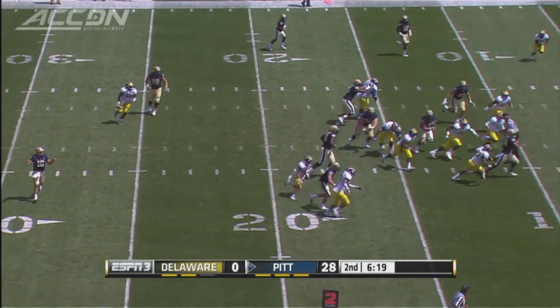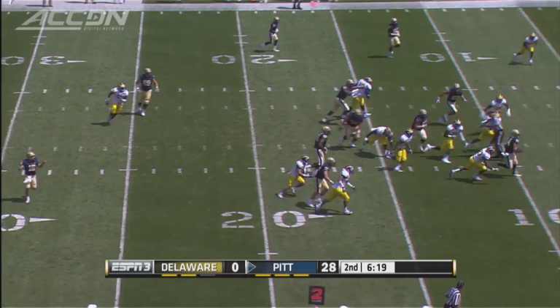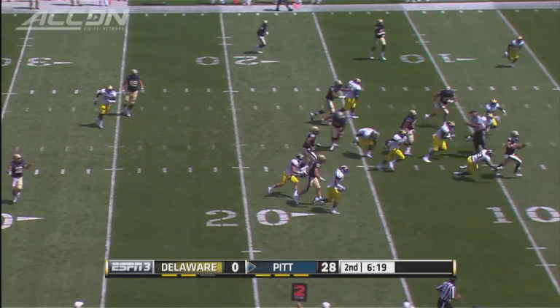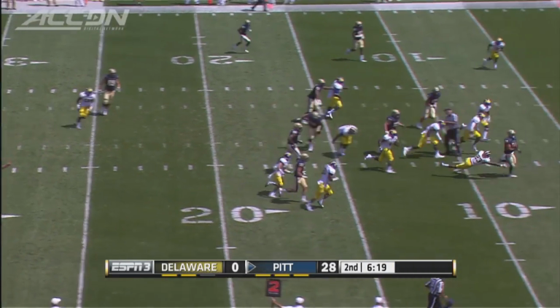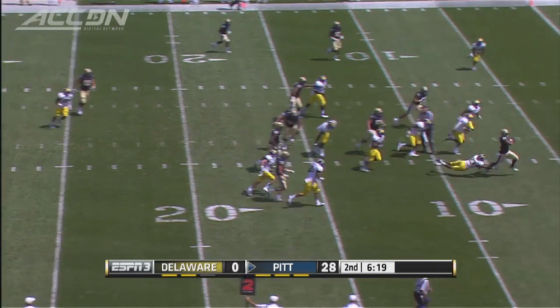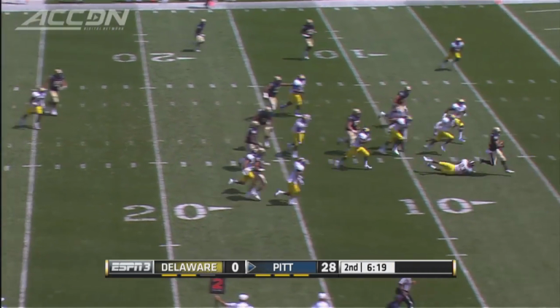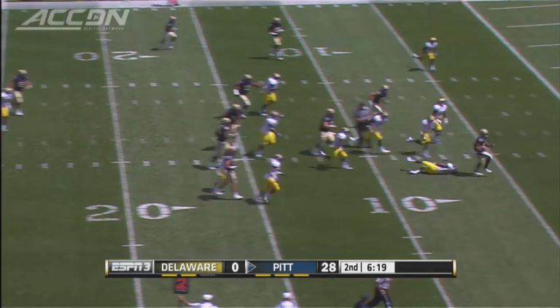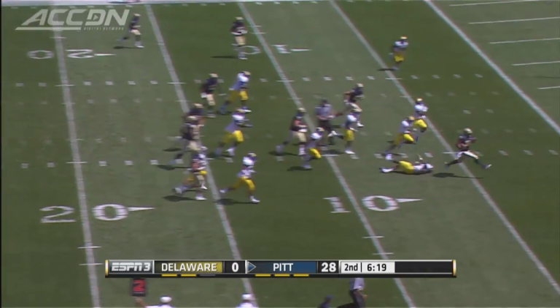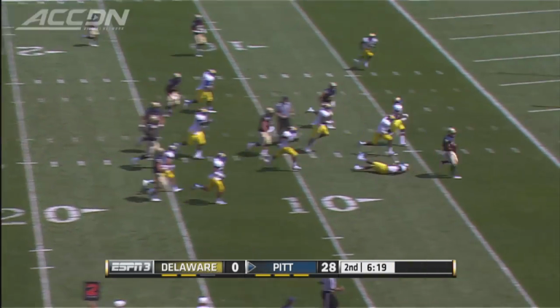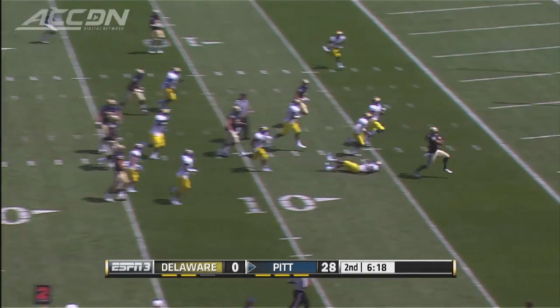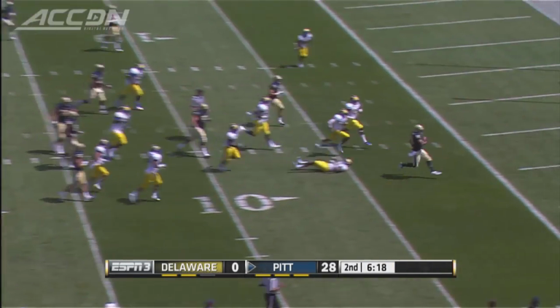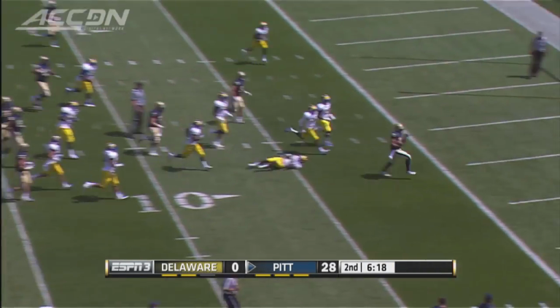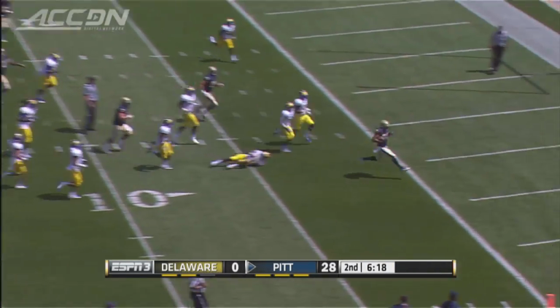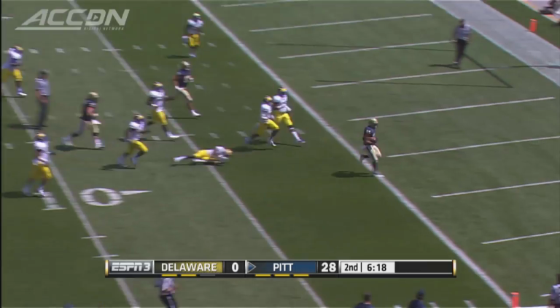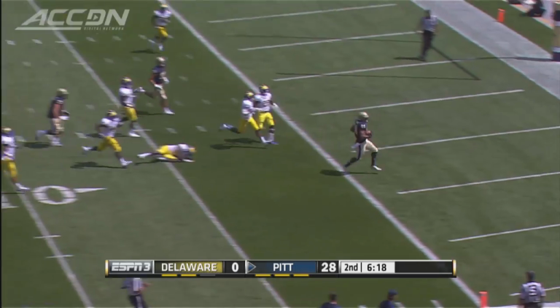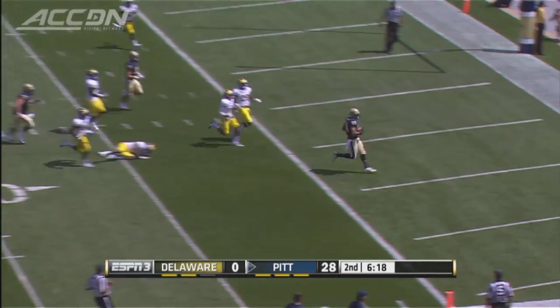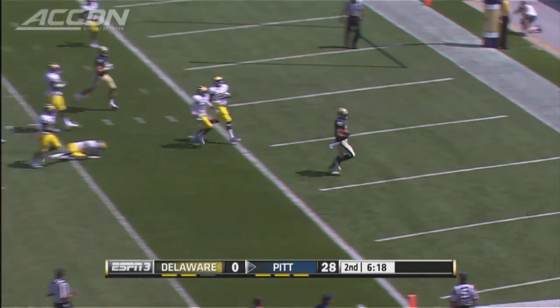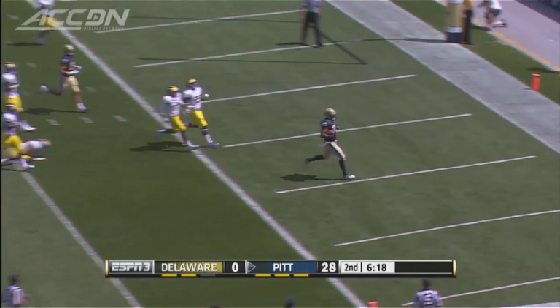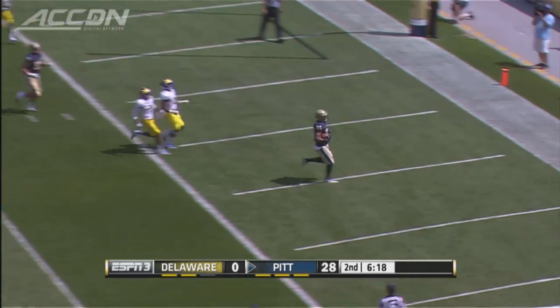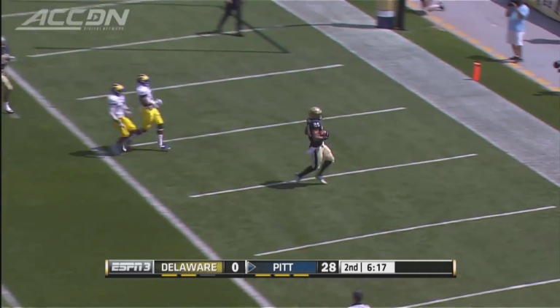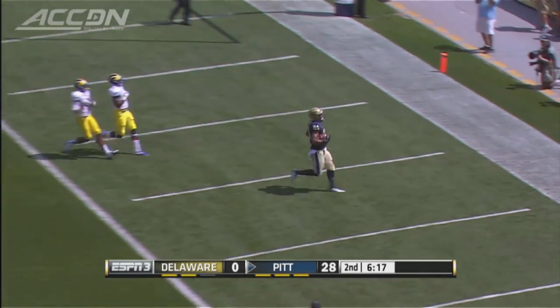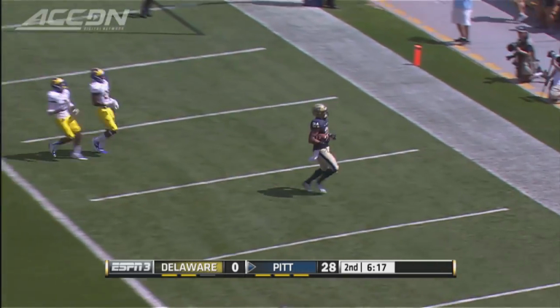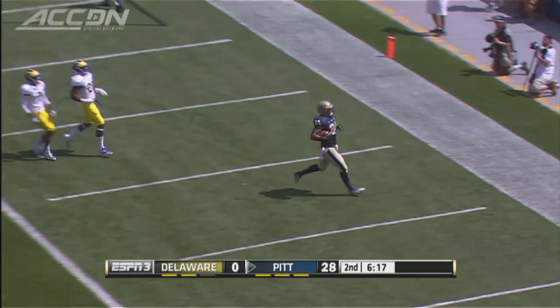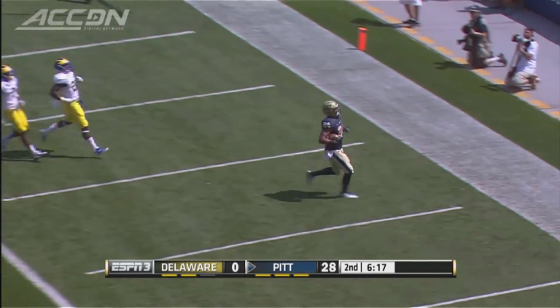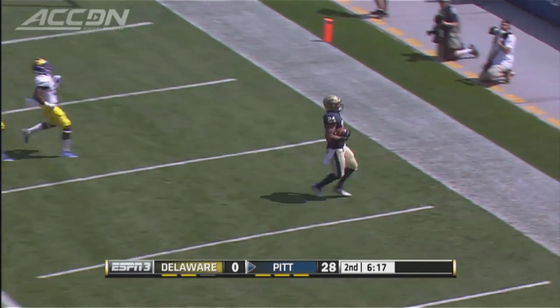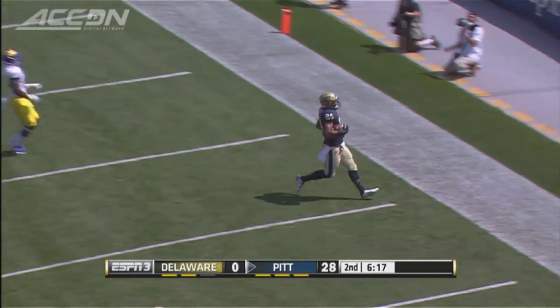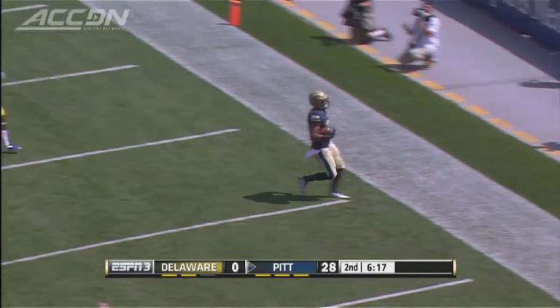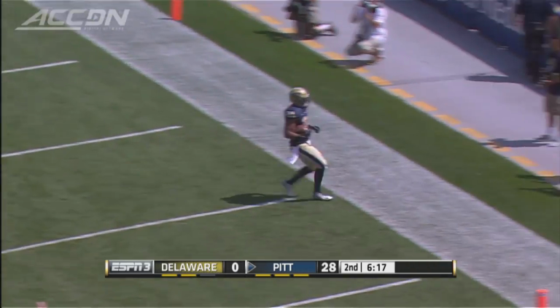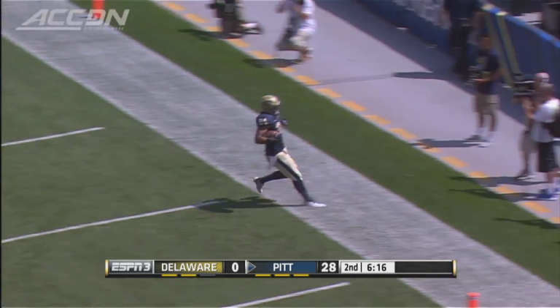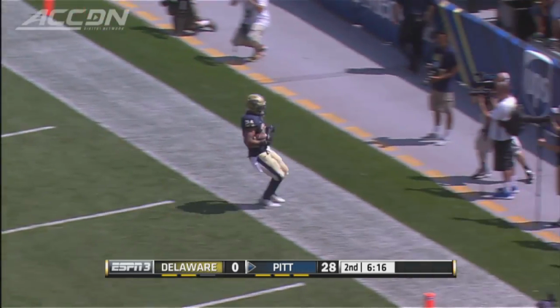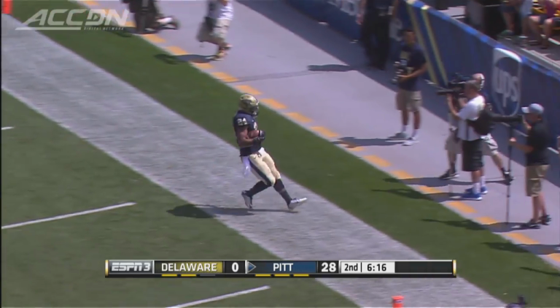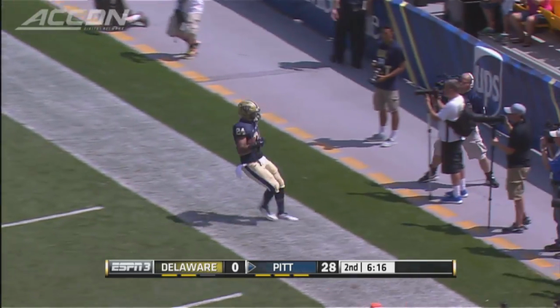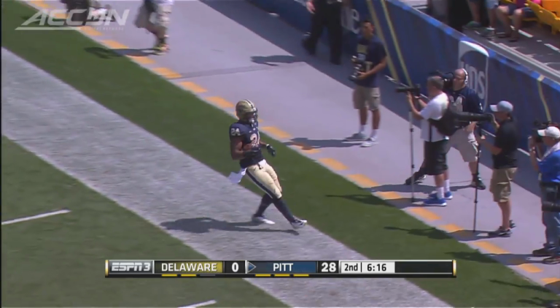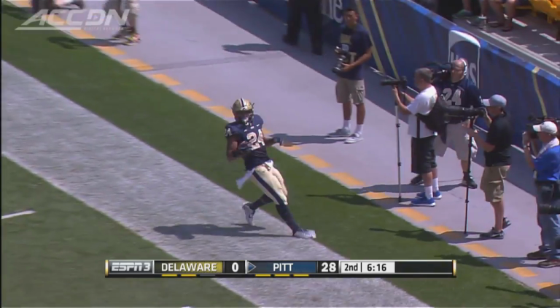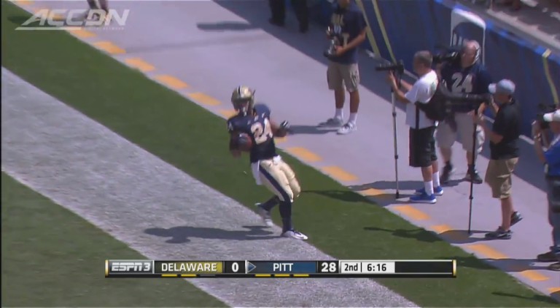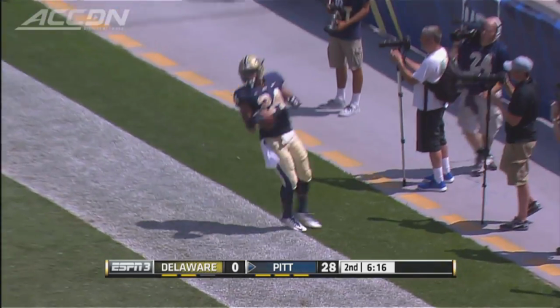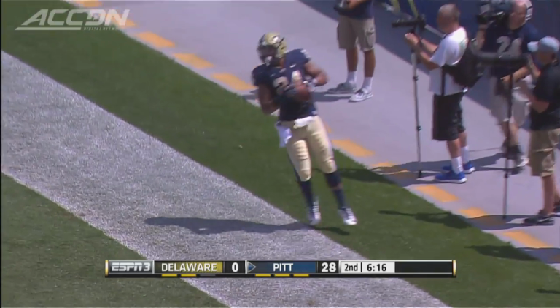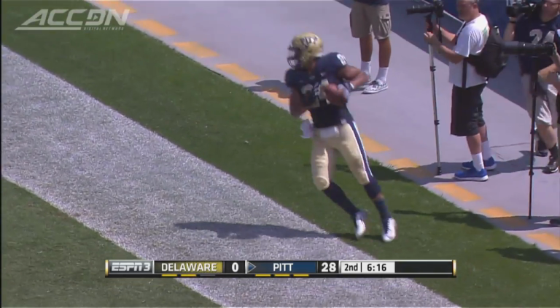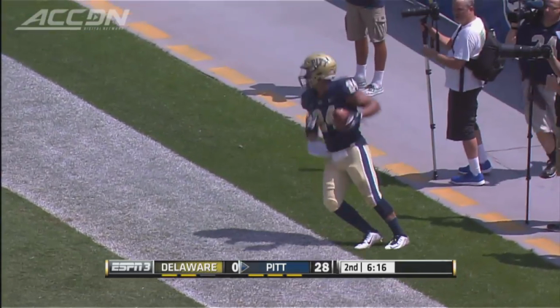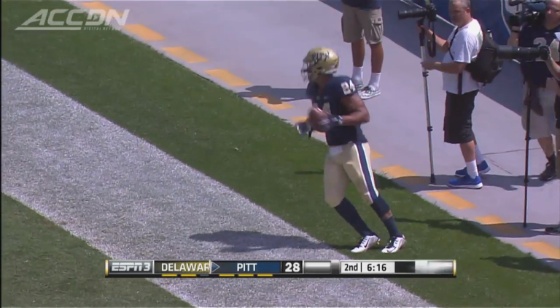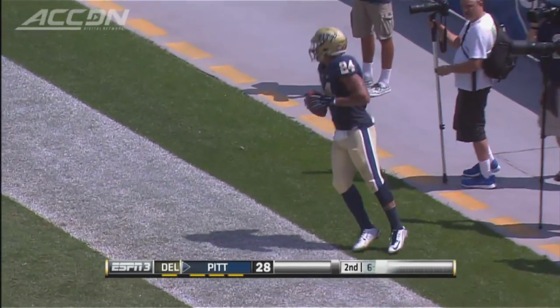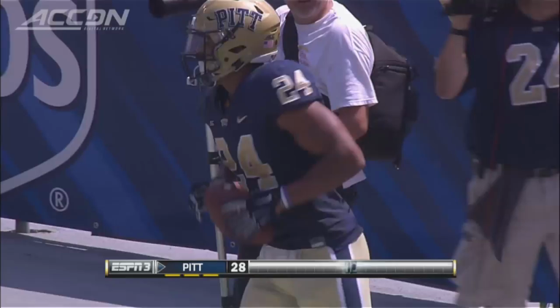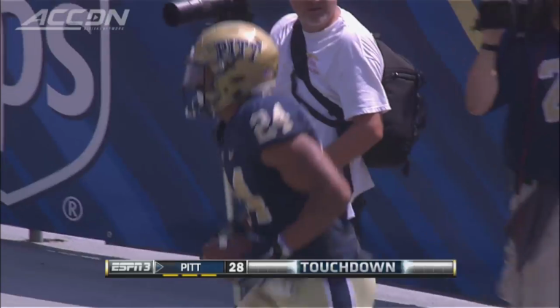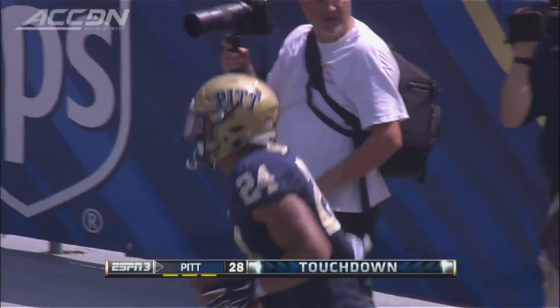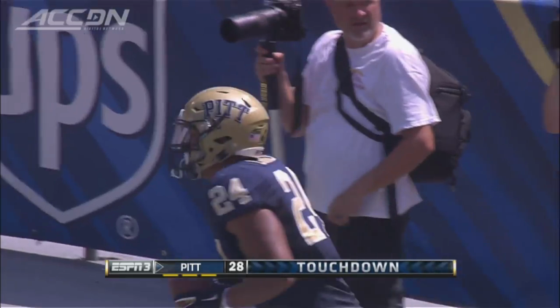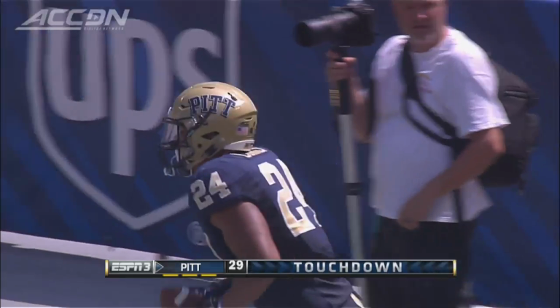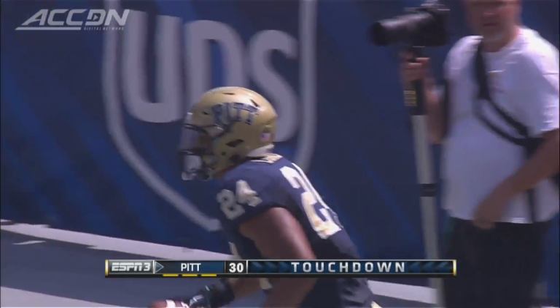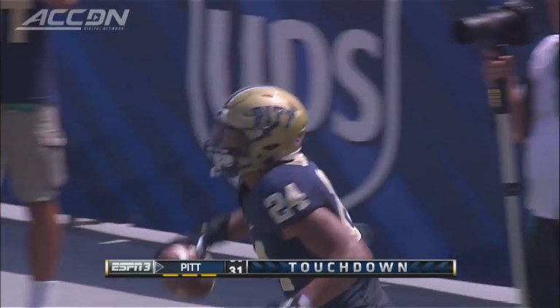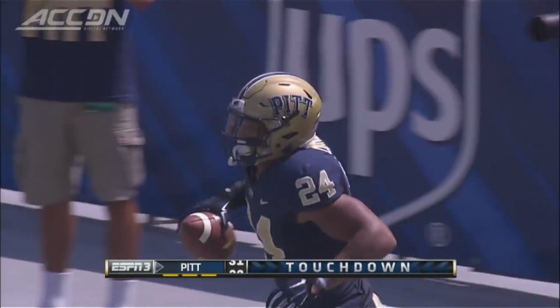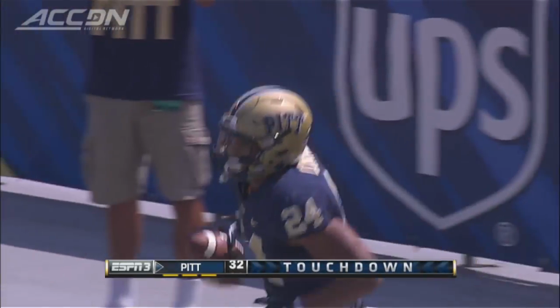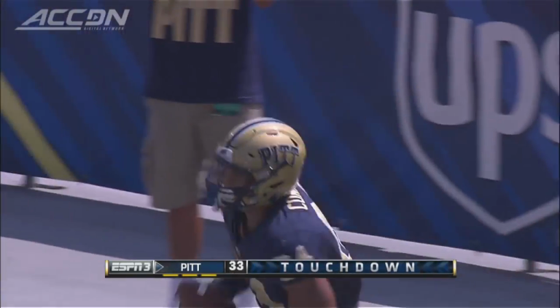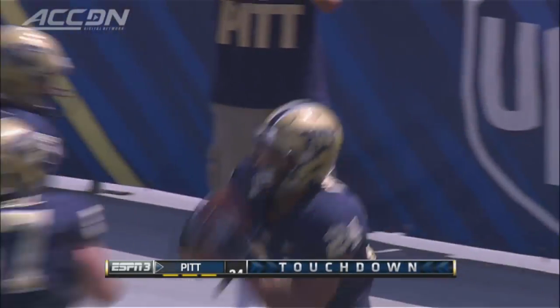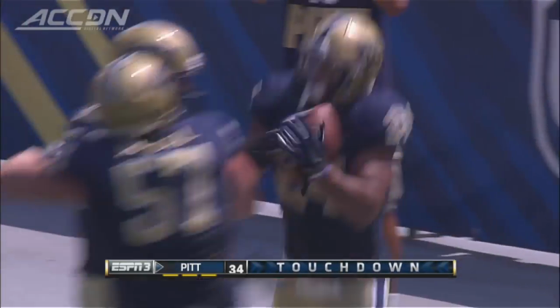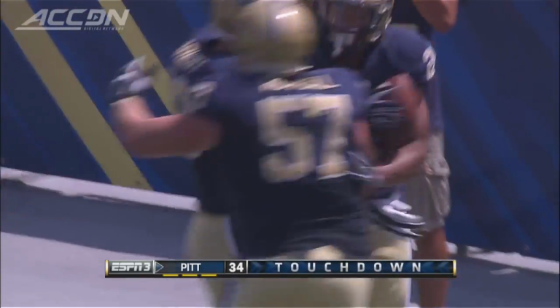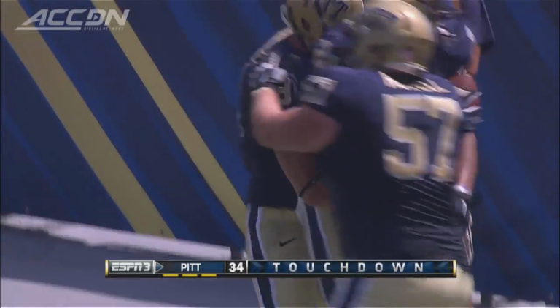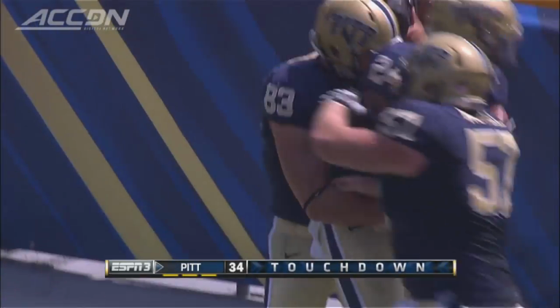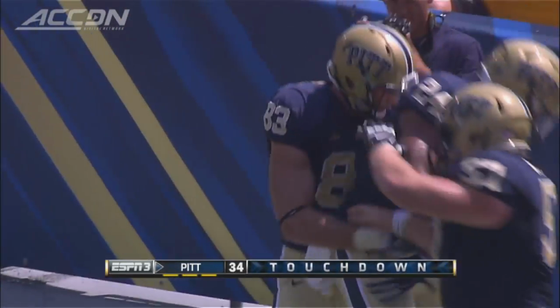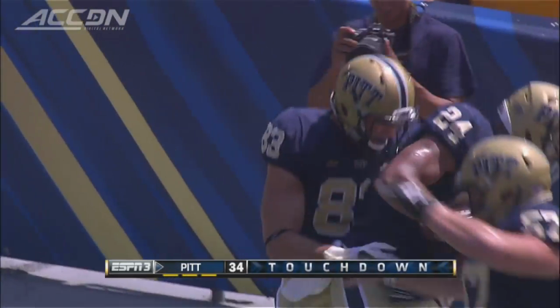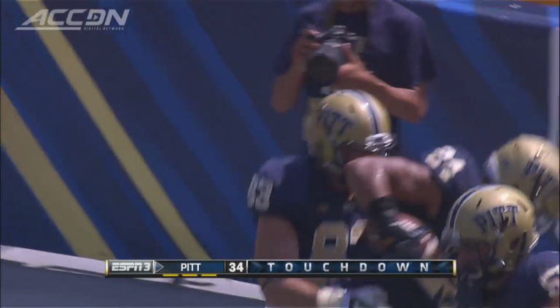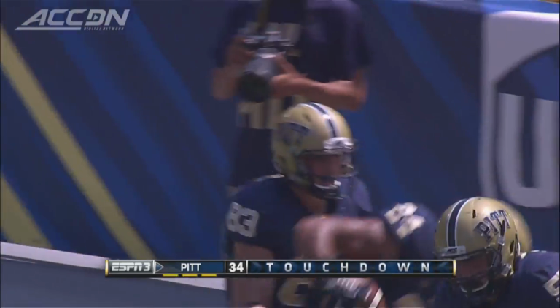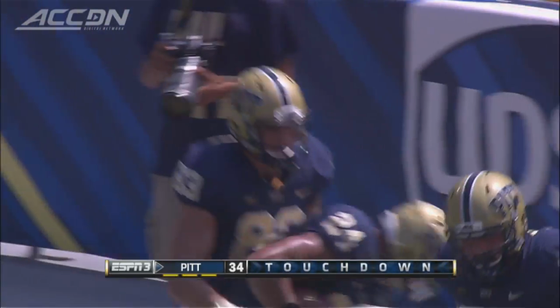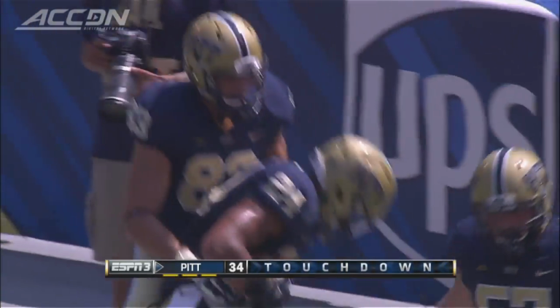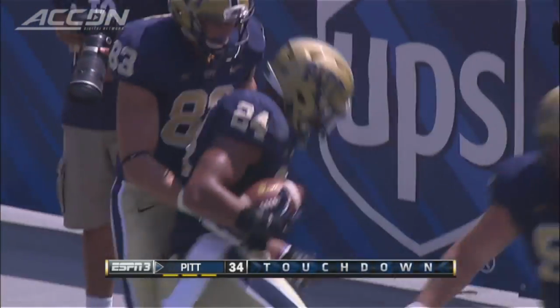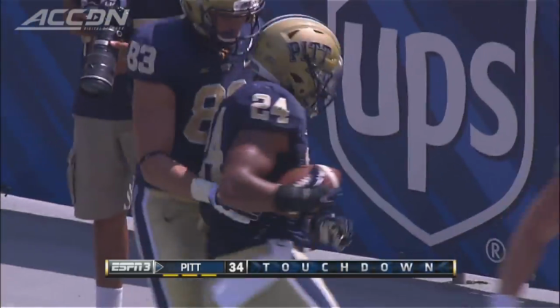Inside the 10, inside the 5 — touchdown Panthers again. Connor again, his fourth touchdown.